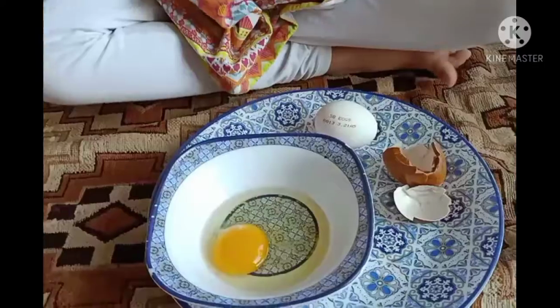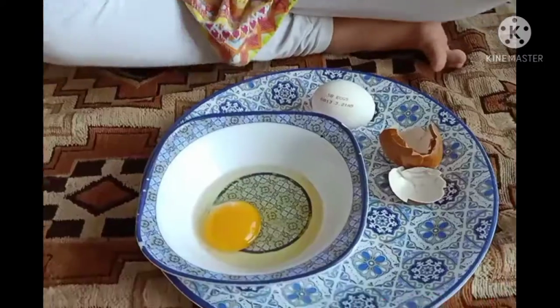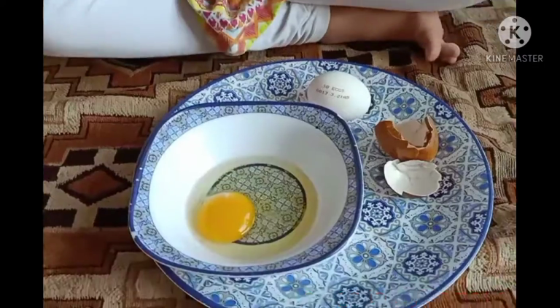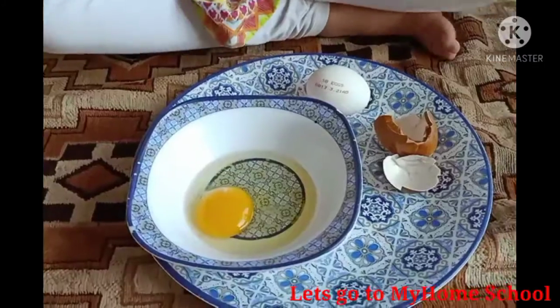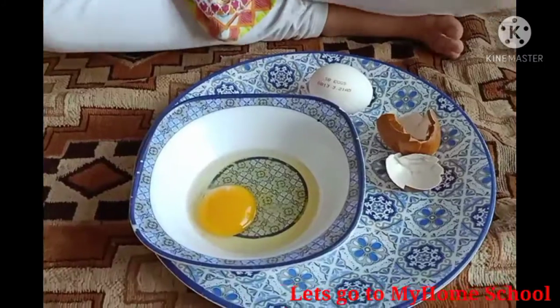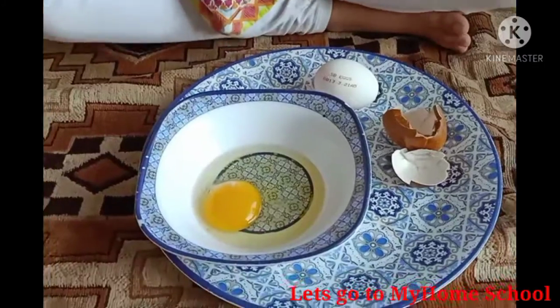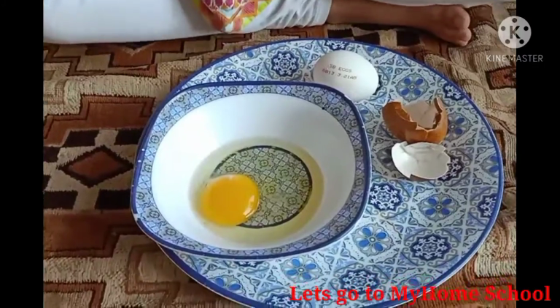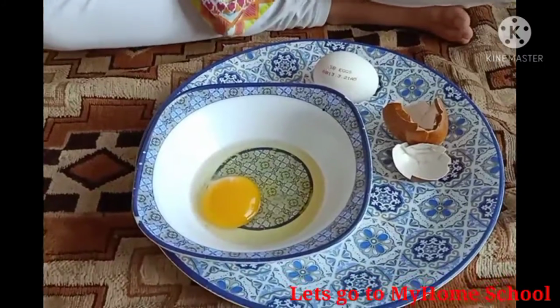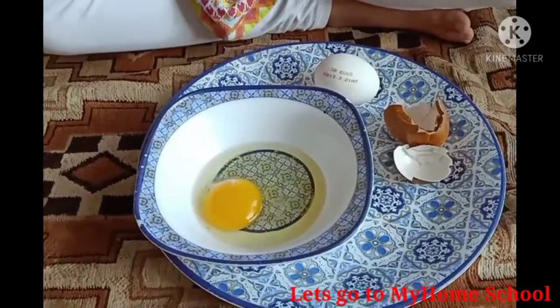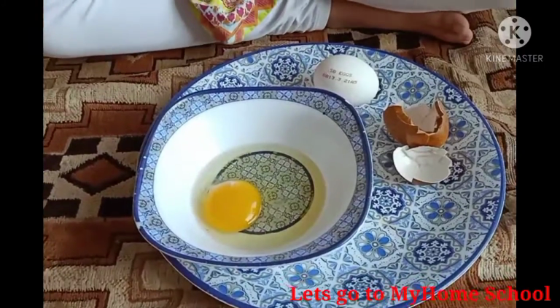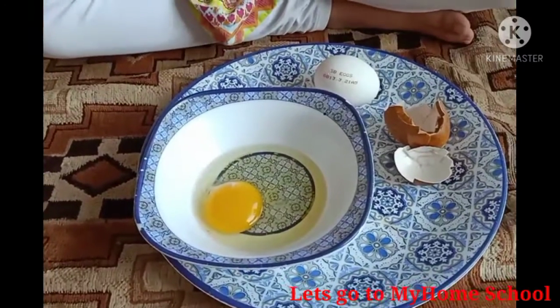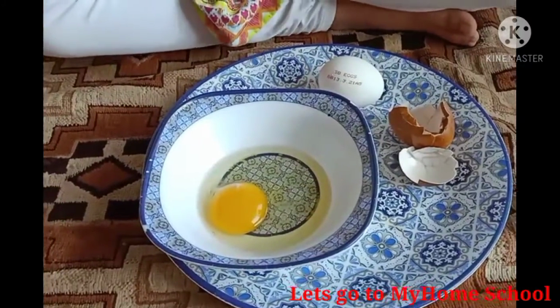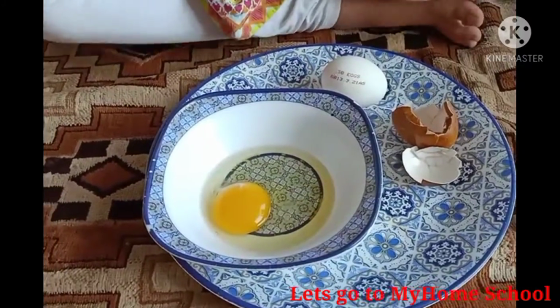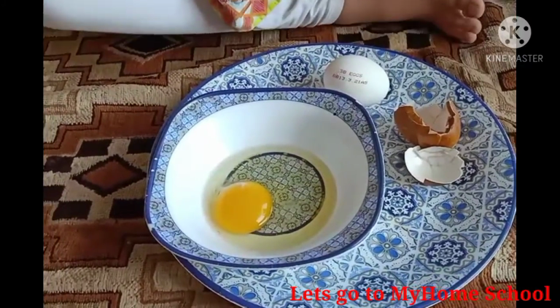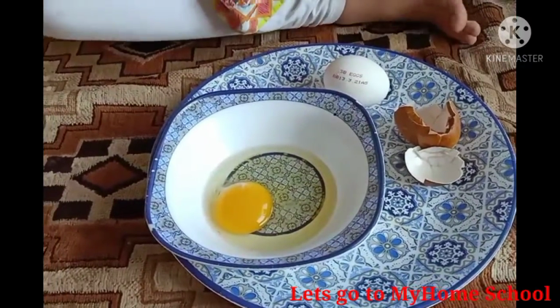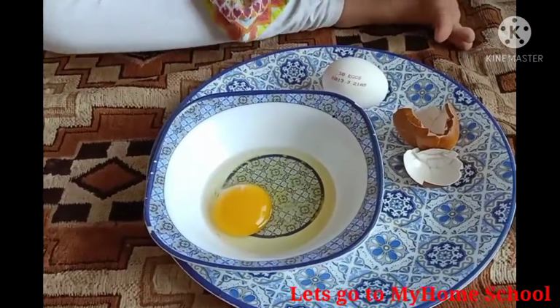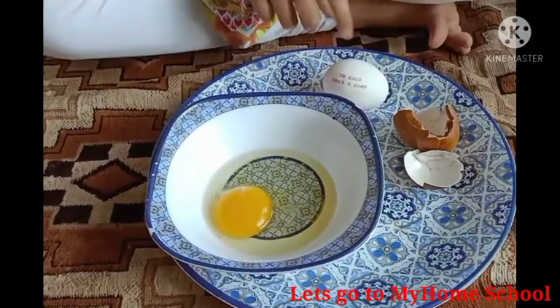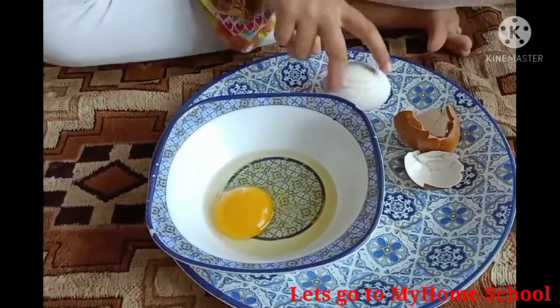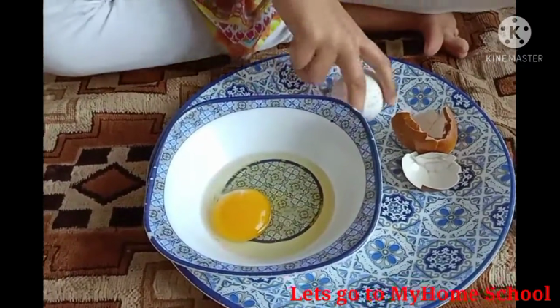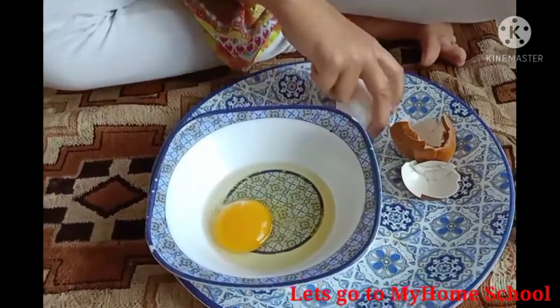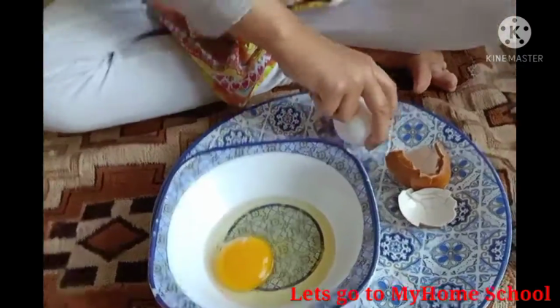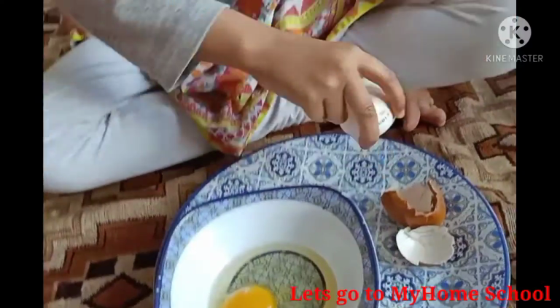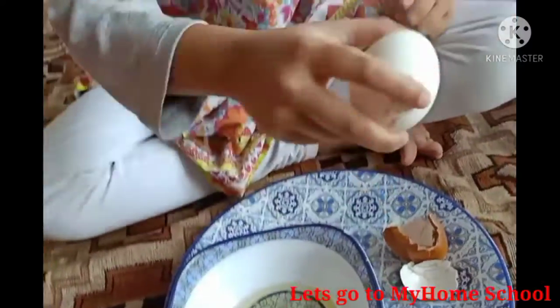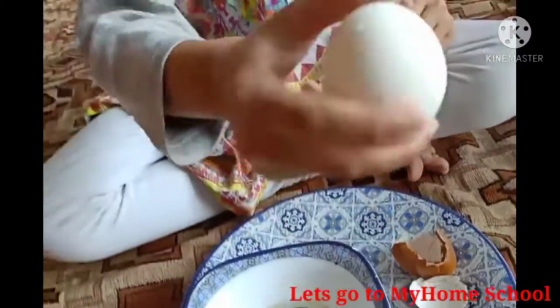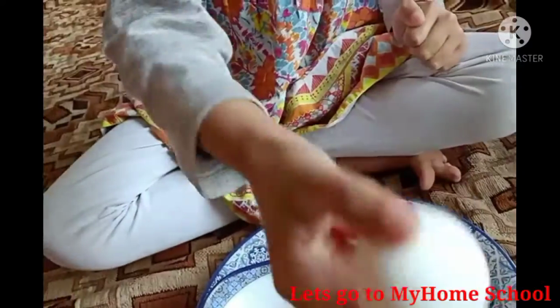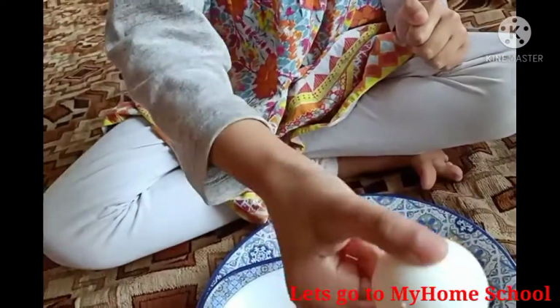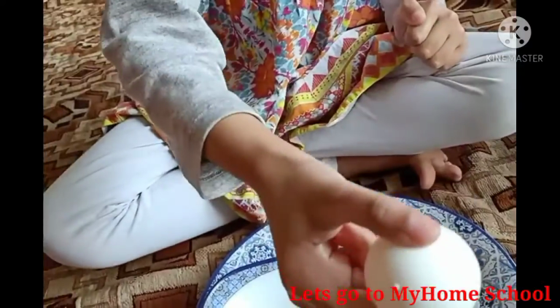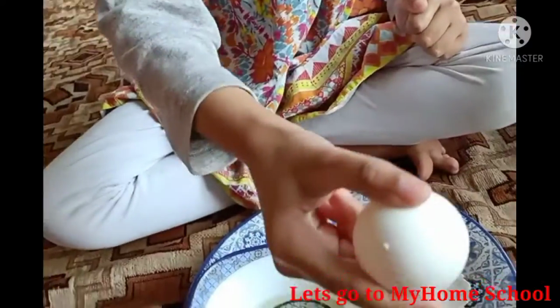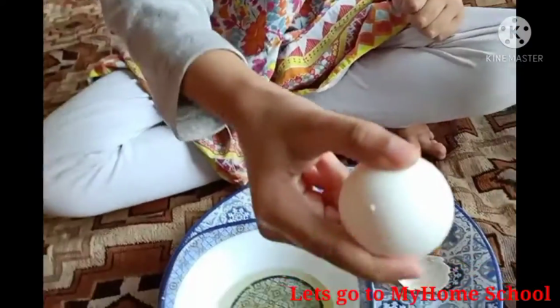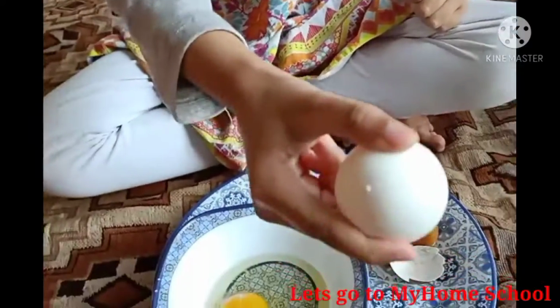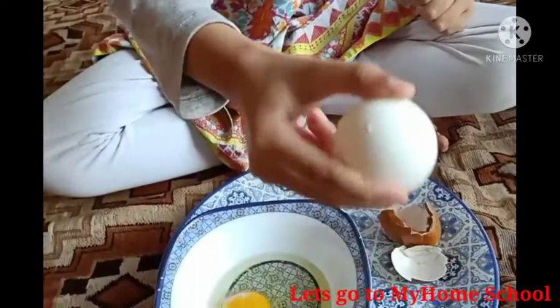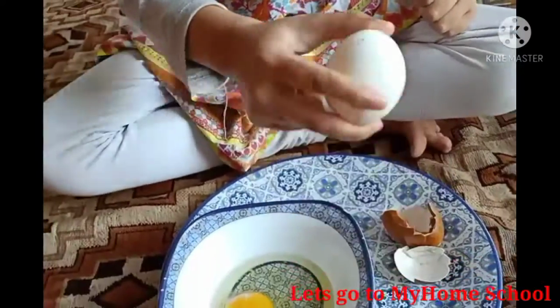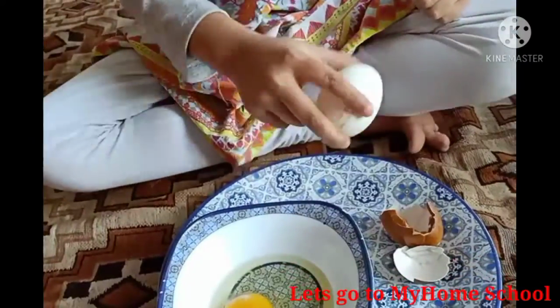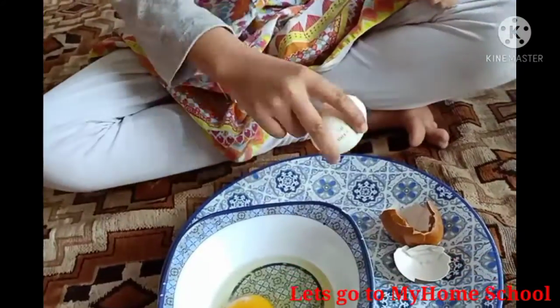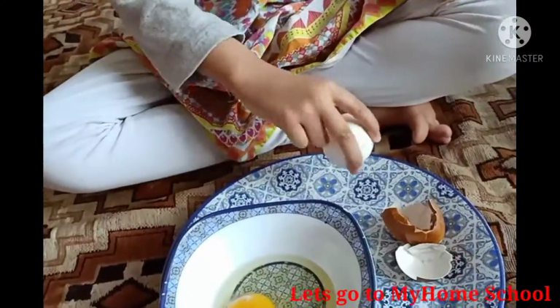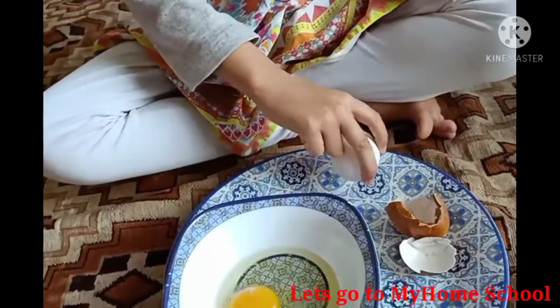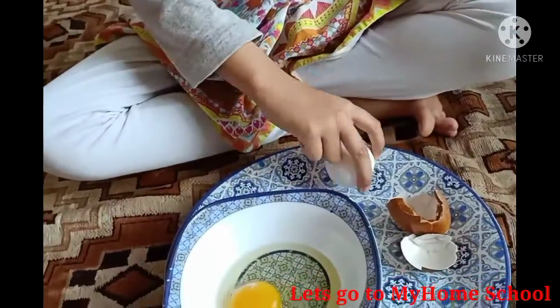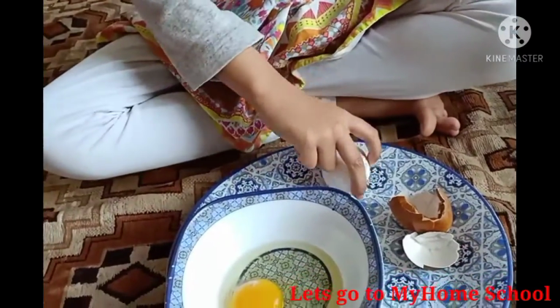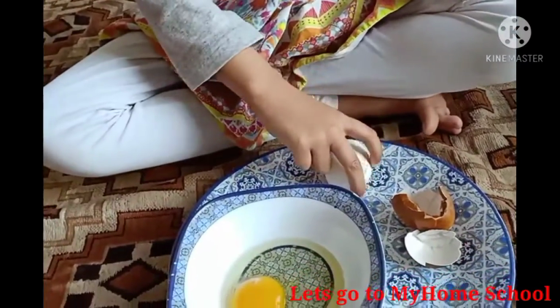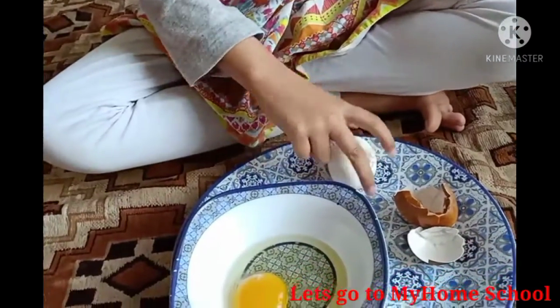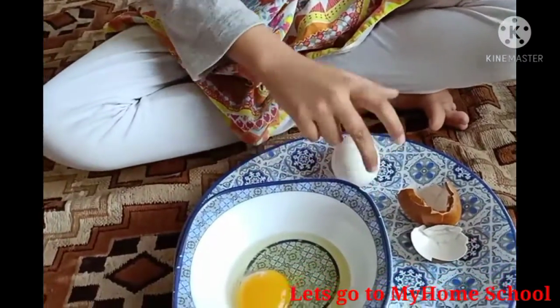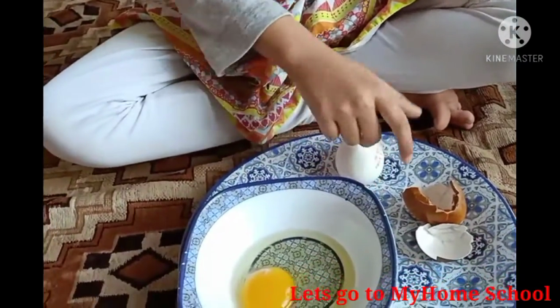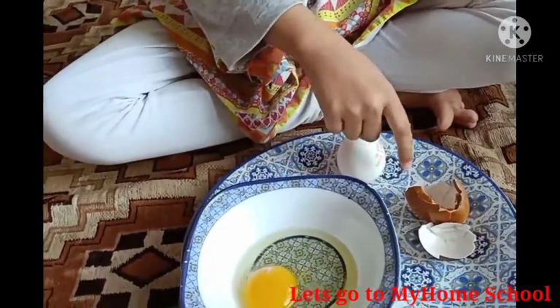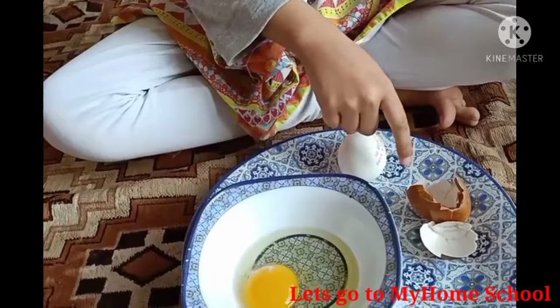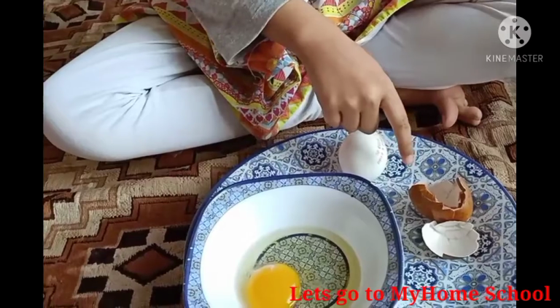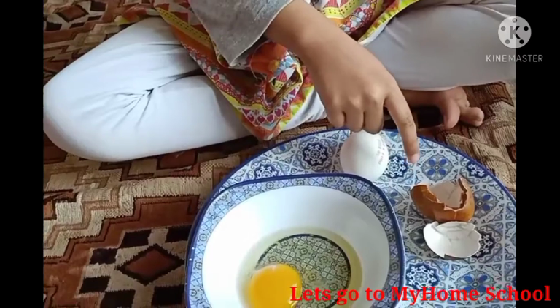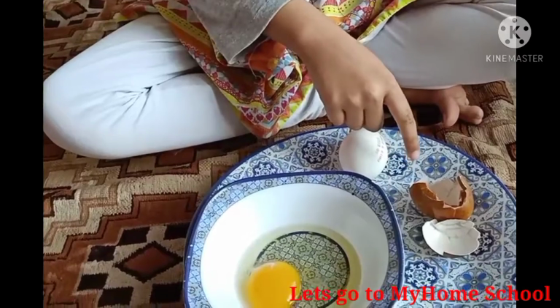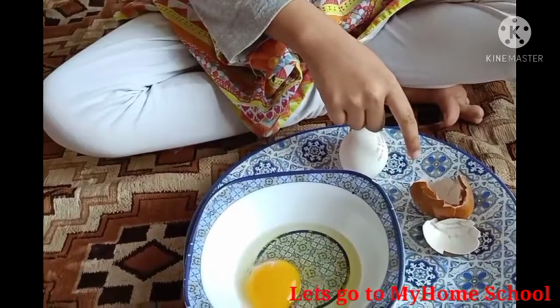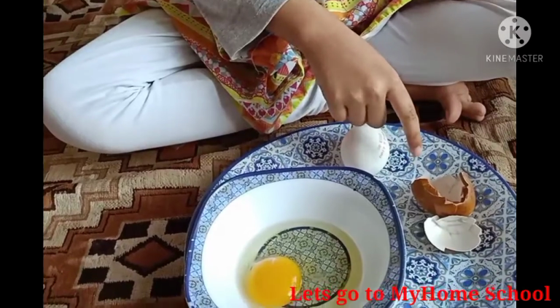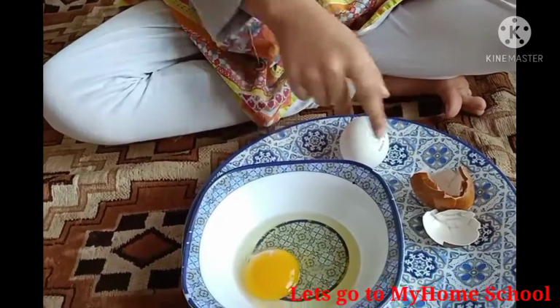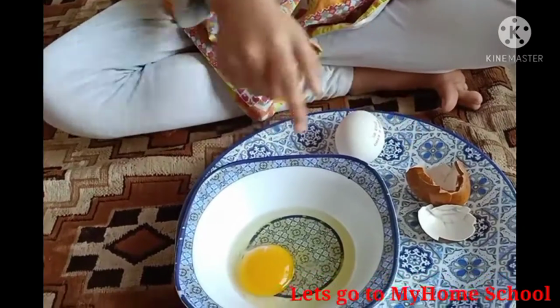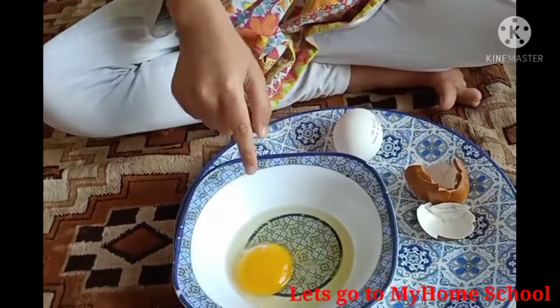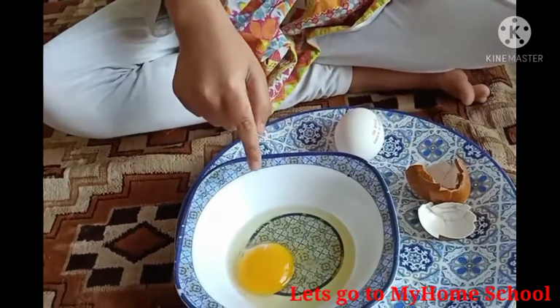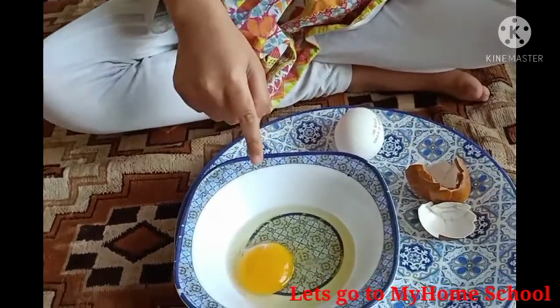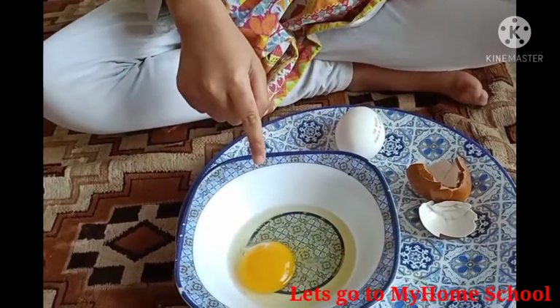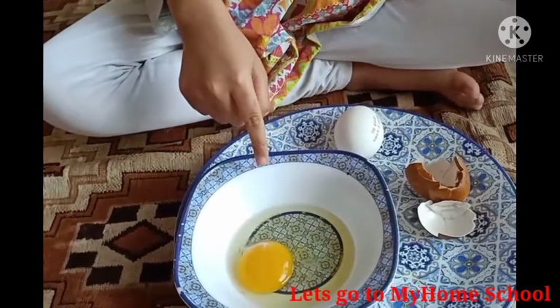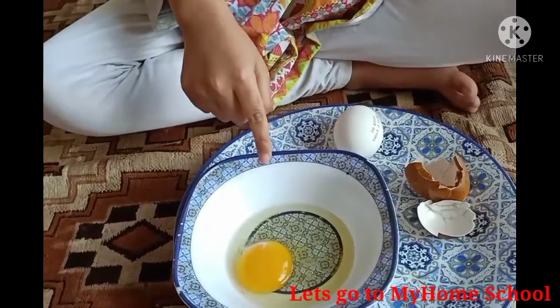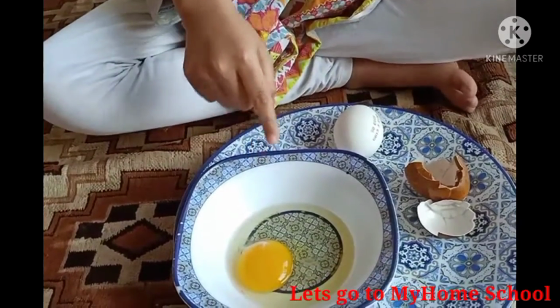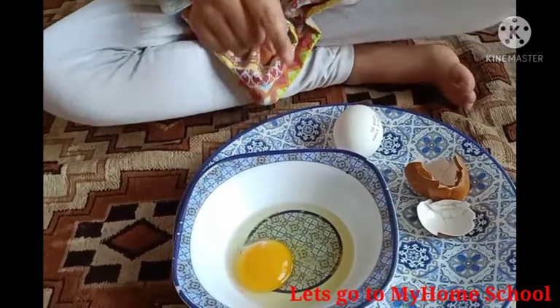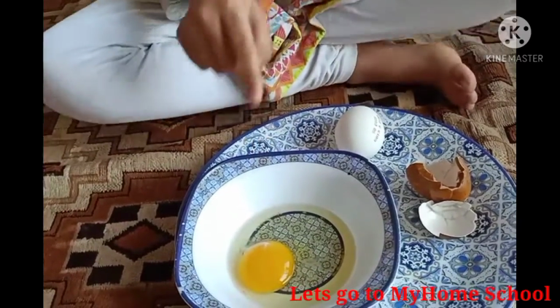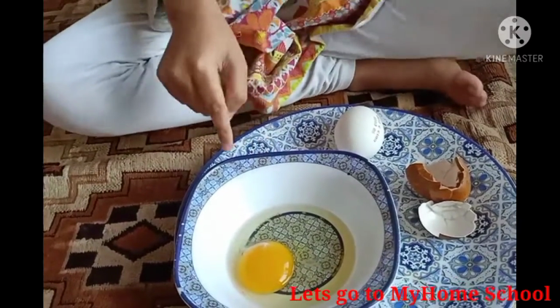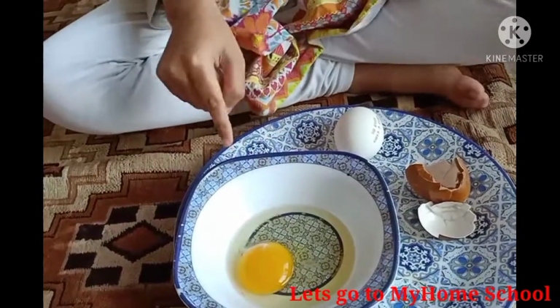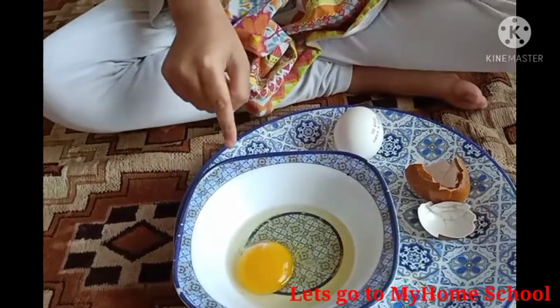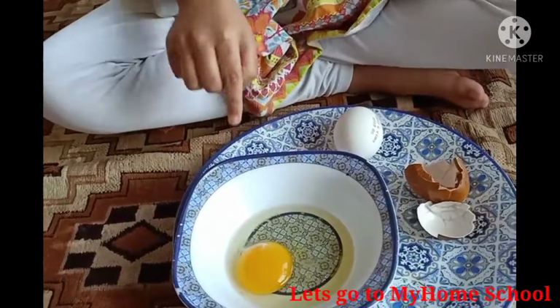Assalamu alaikum guys, today I'm going to tell you the anatomy of the egg. I have broken an egg to show you the inside of the egg.